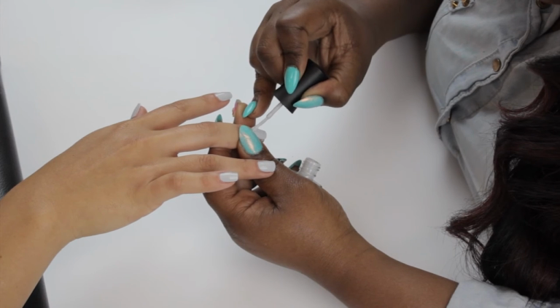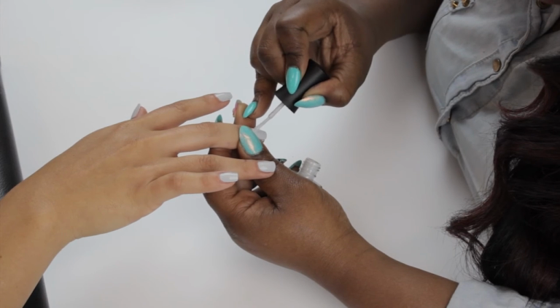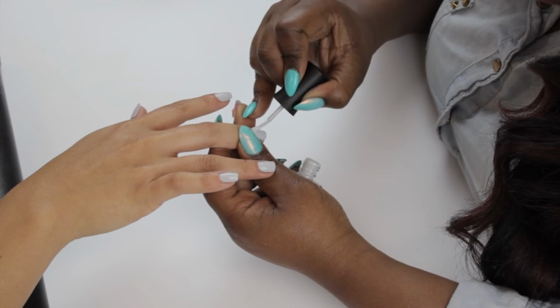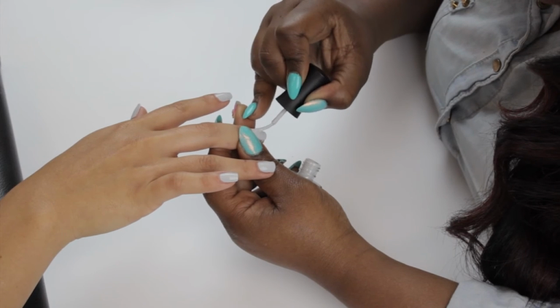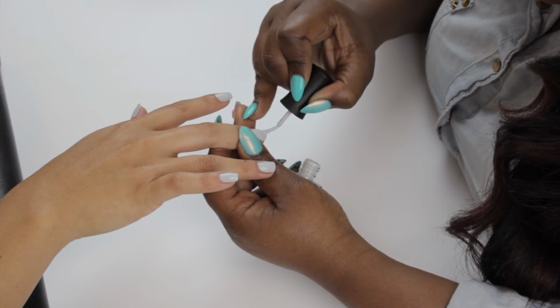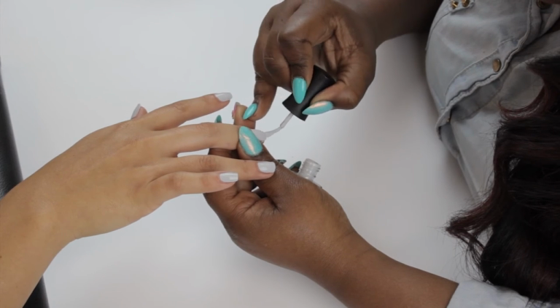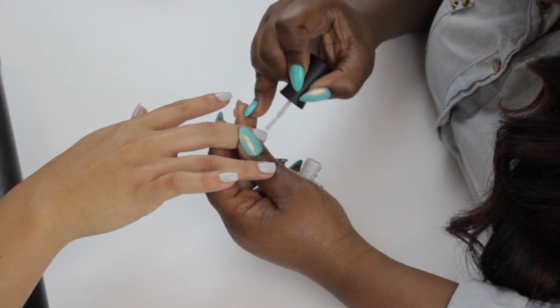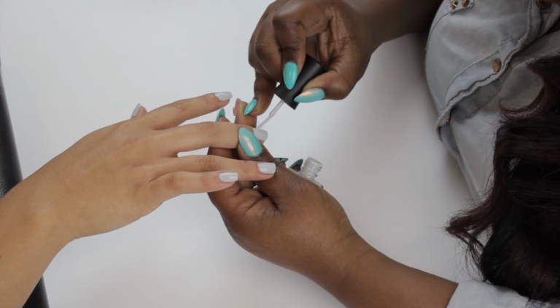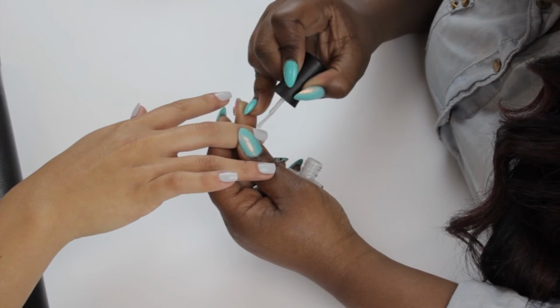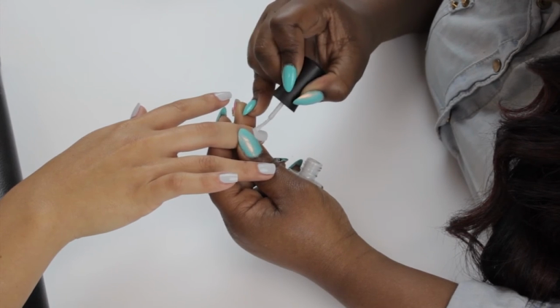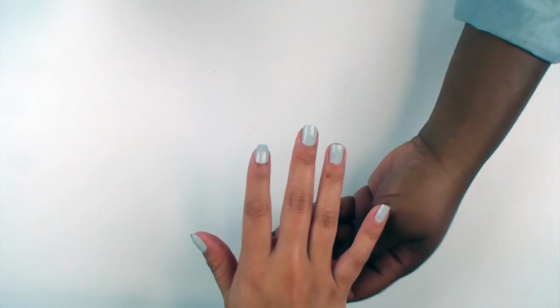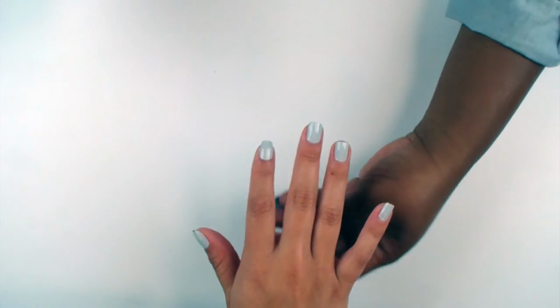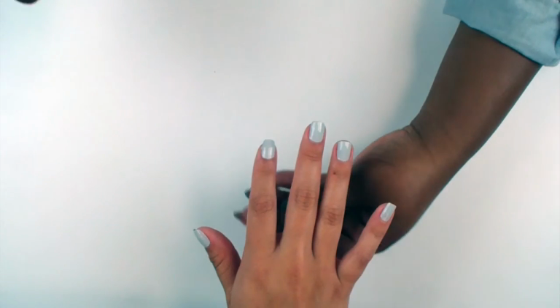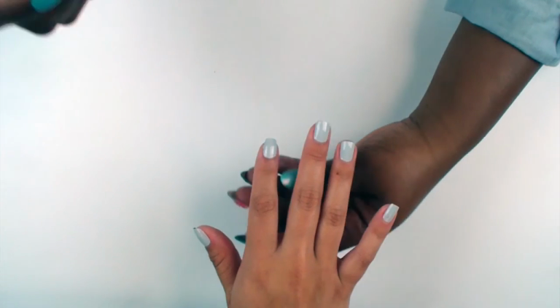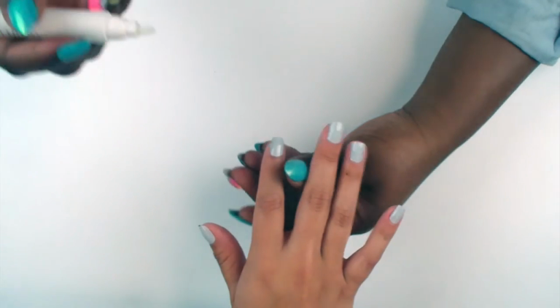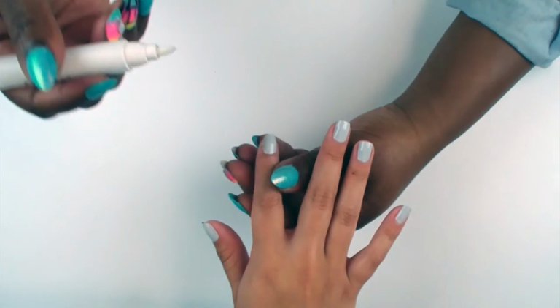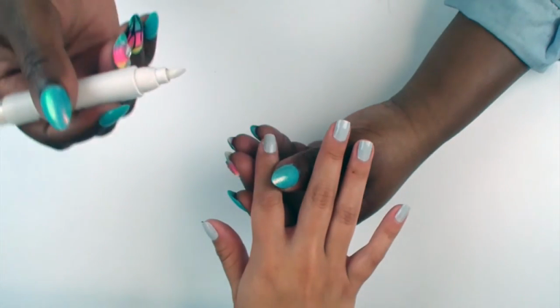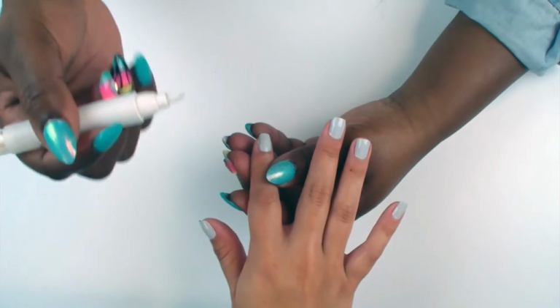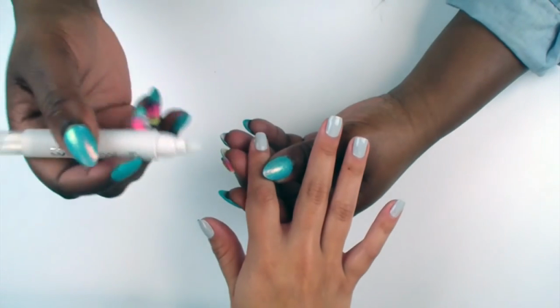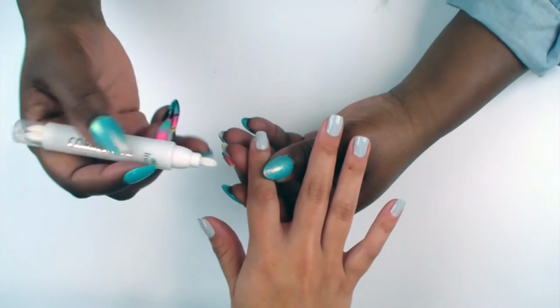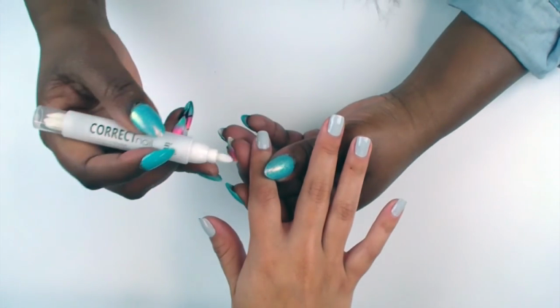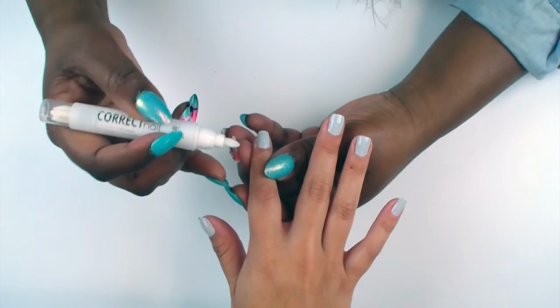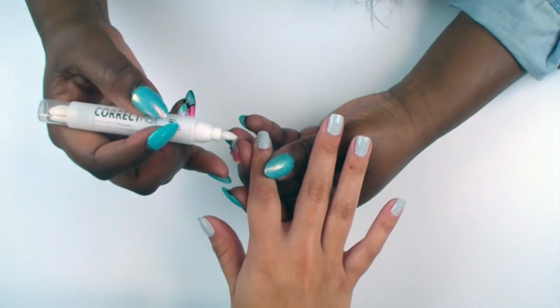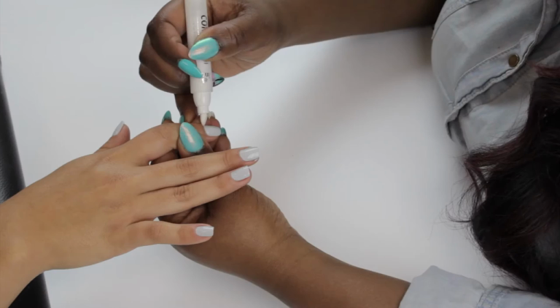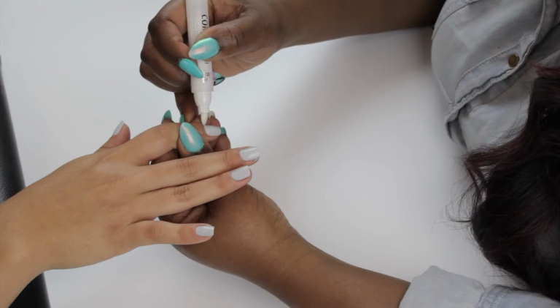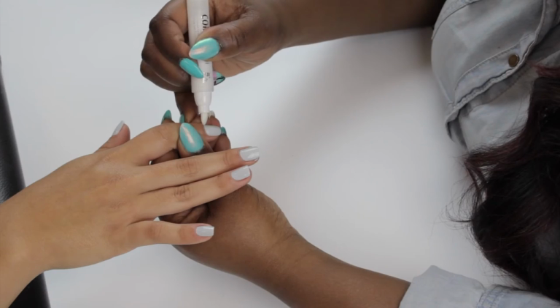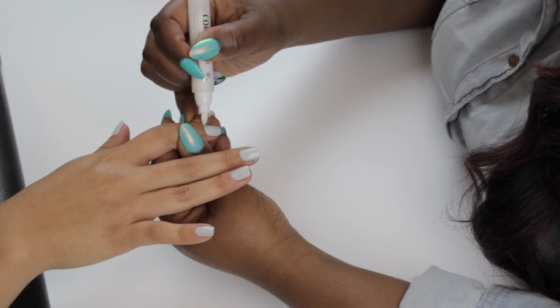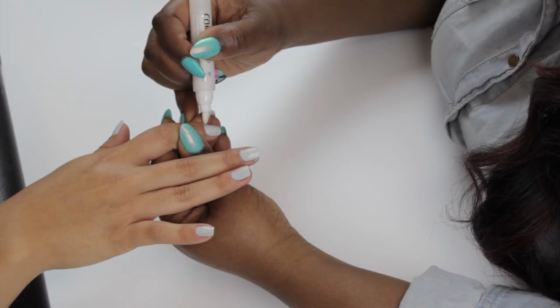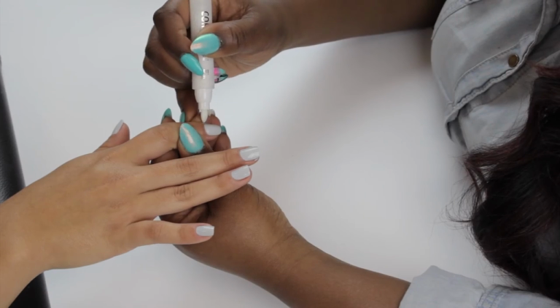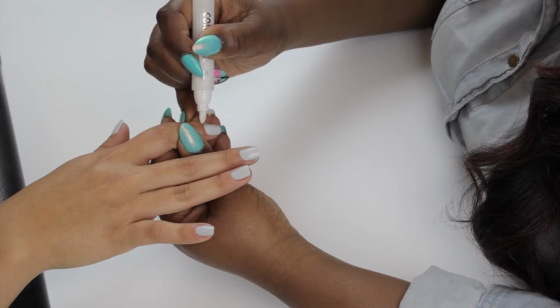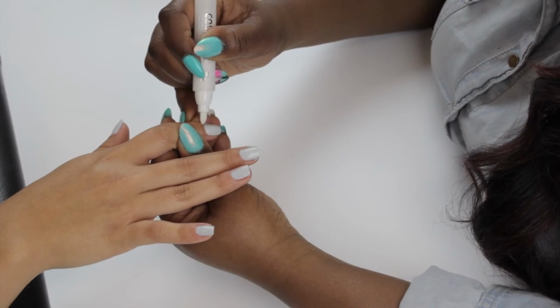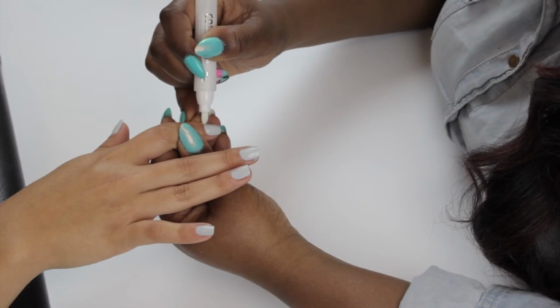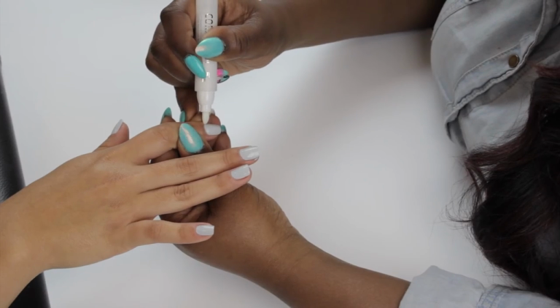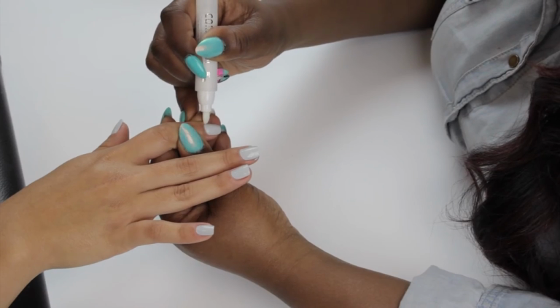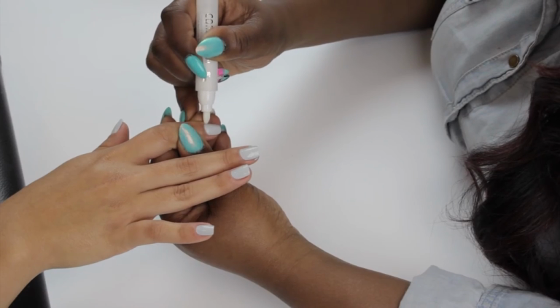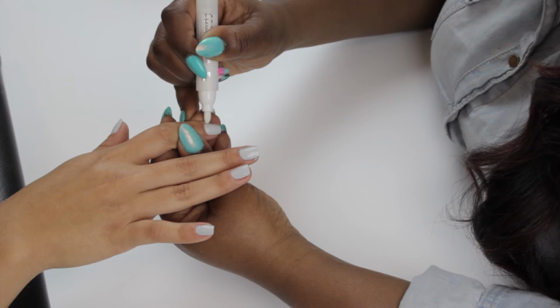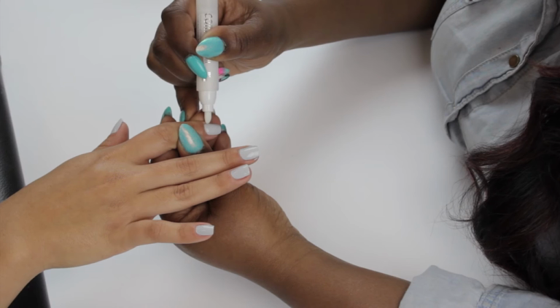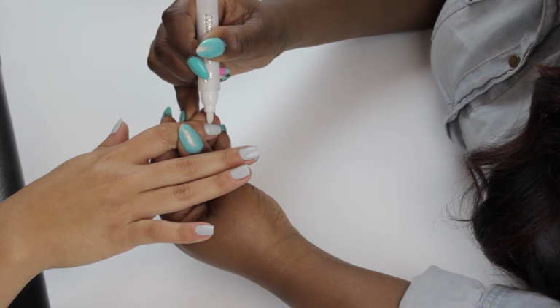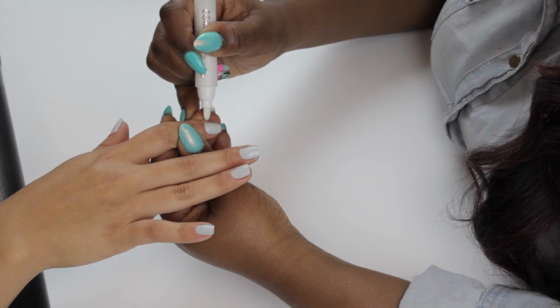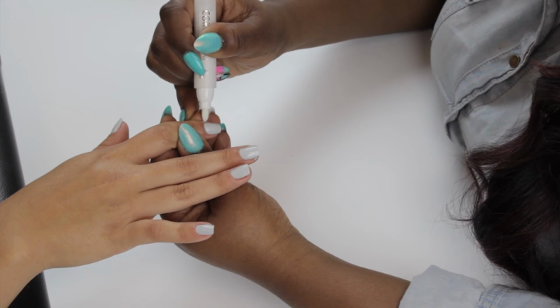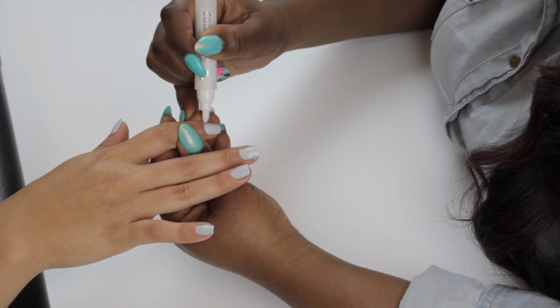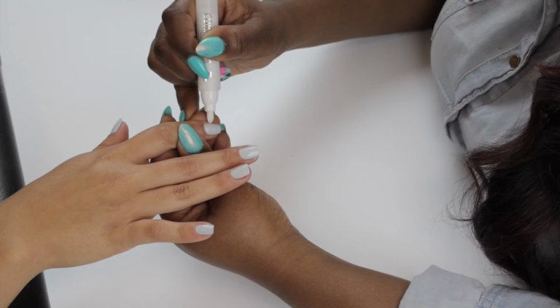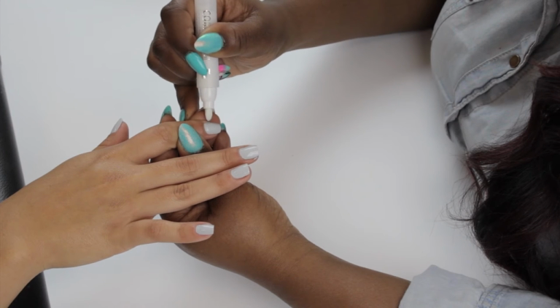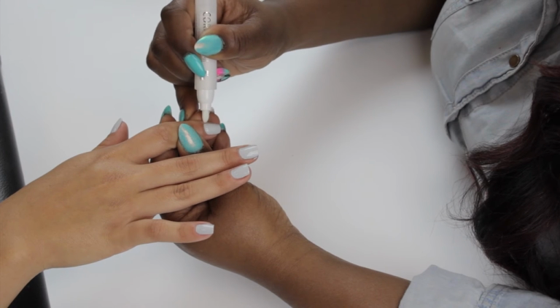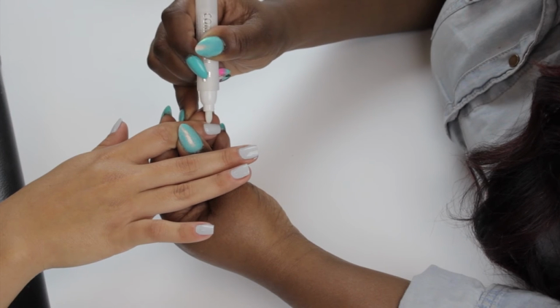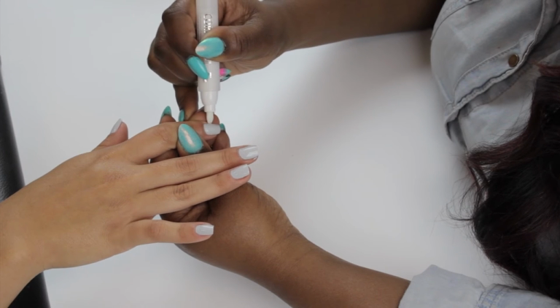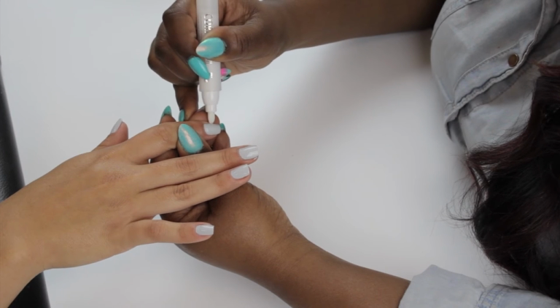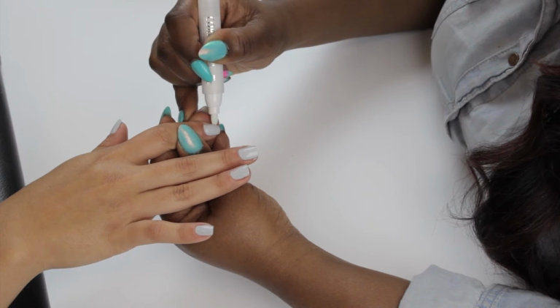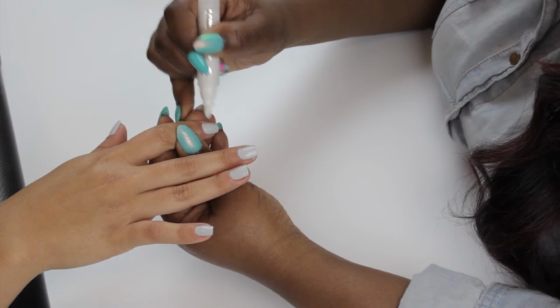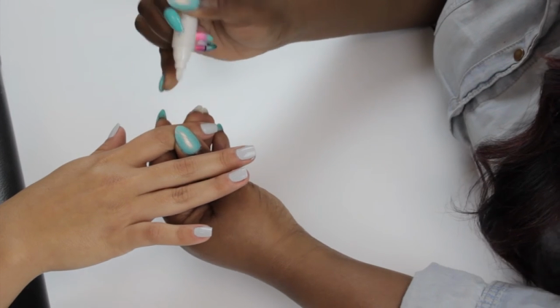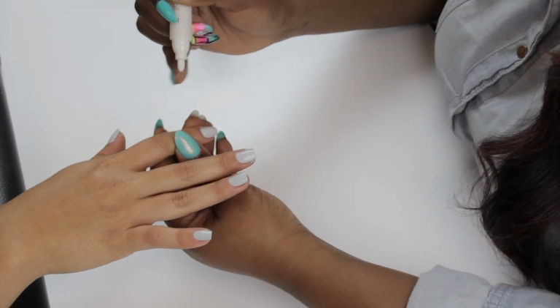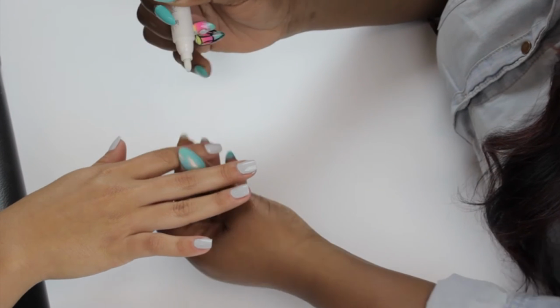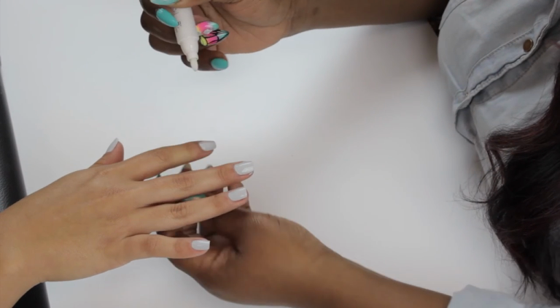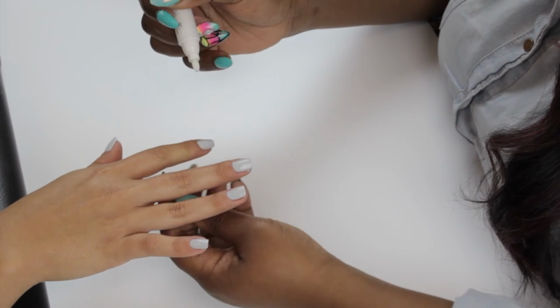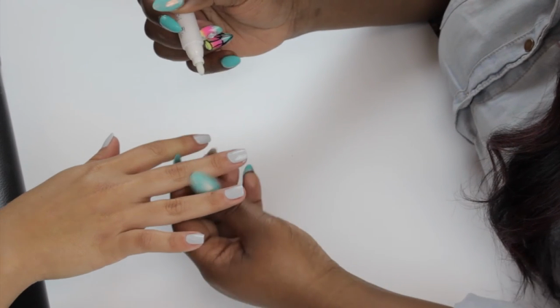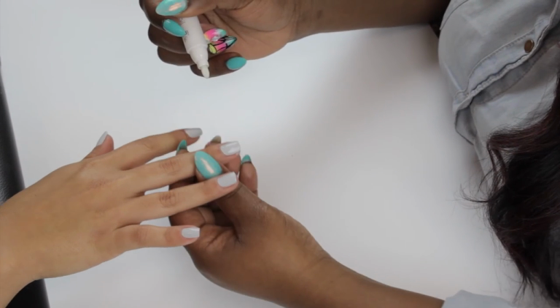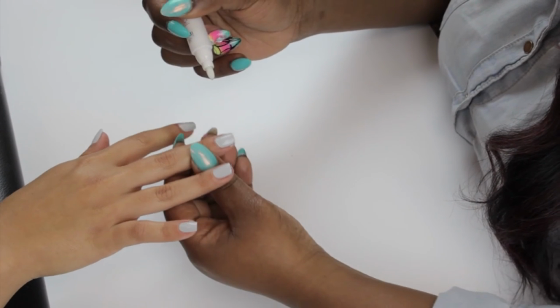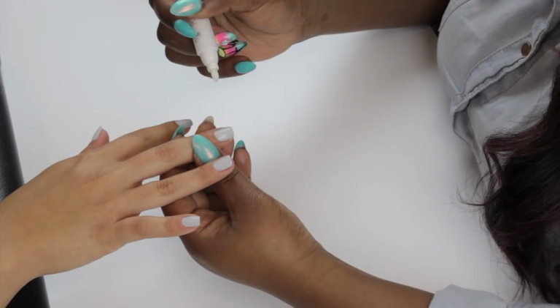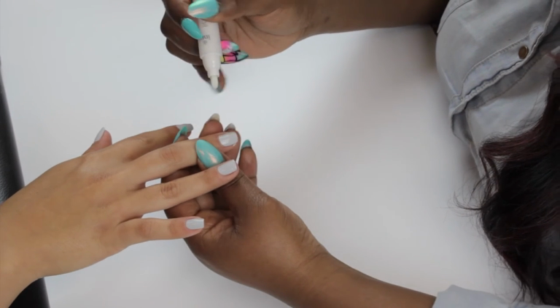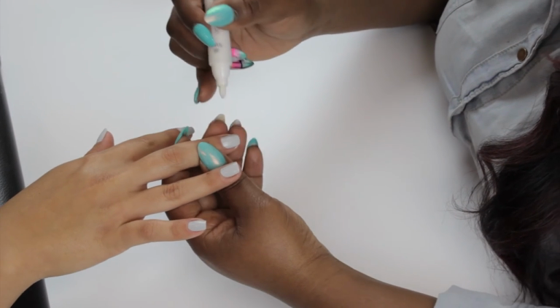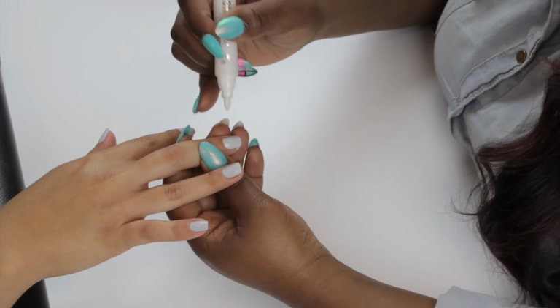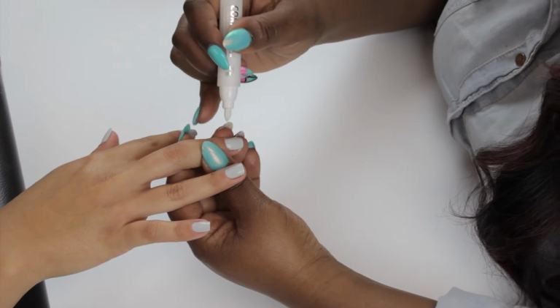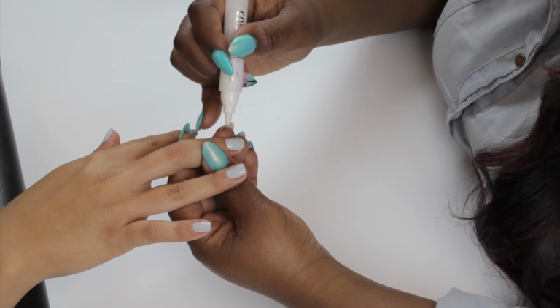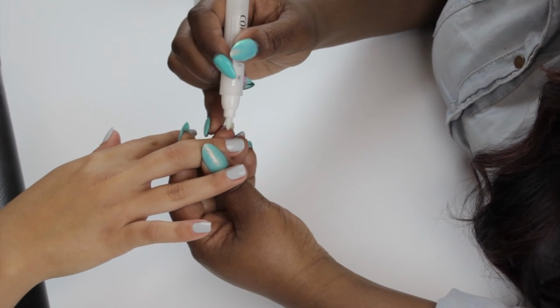At this time, you may use the I&M Cleanup Correct Pen to clean any excess polish you received on the side.